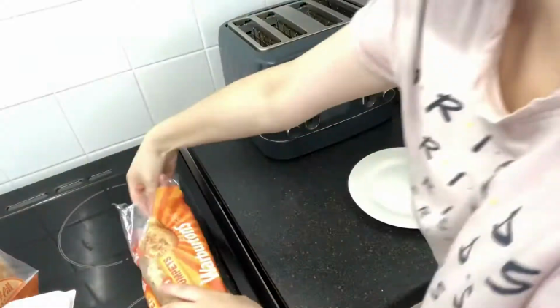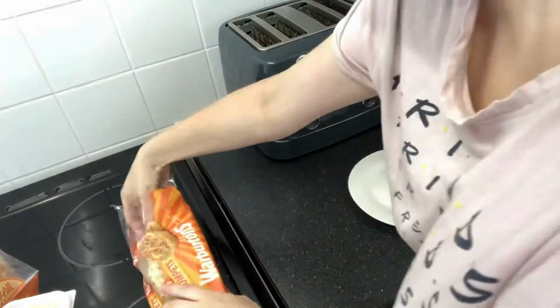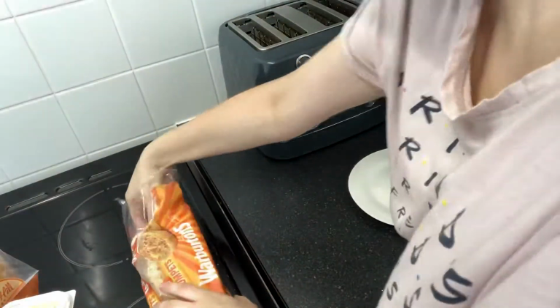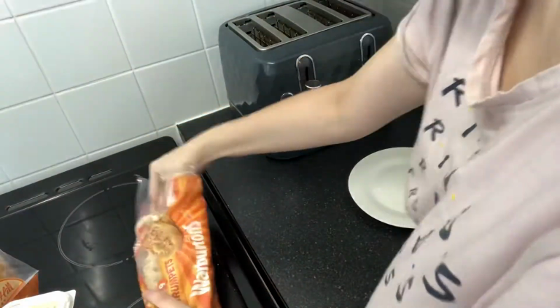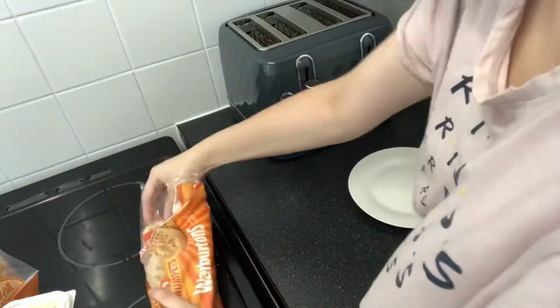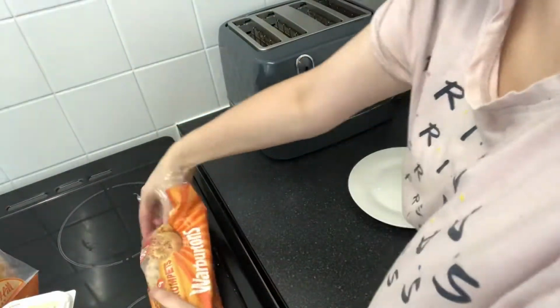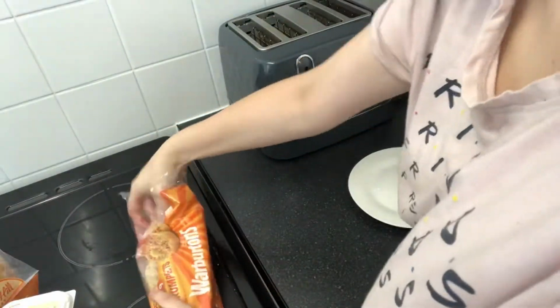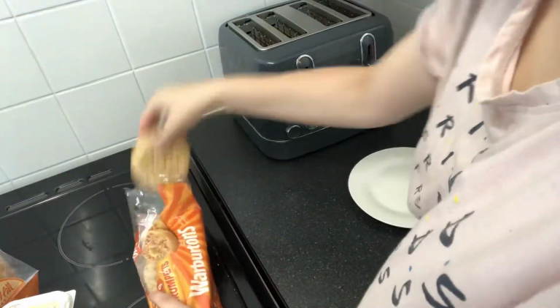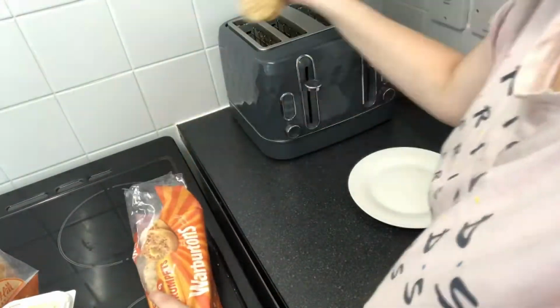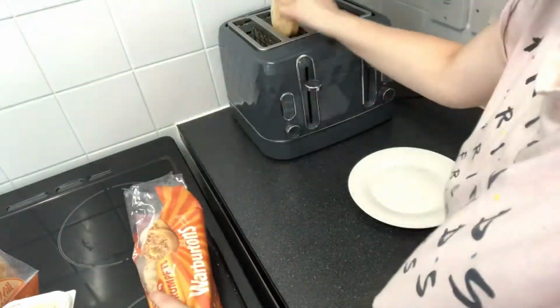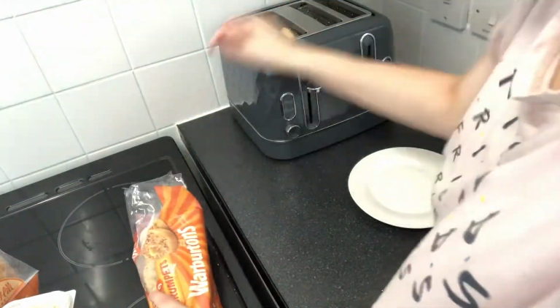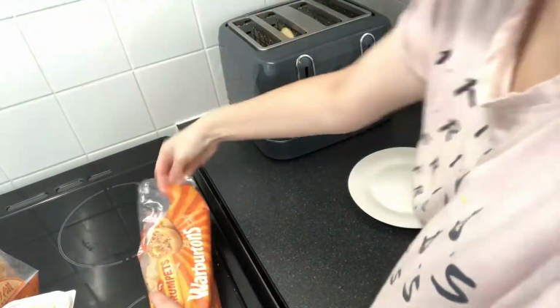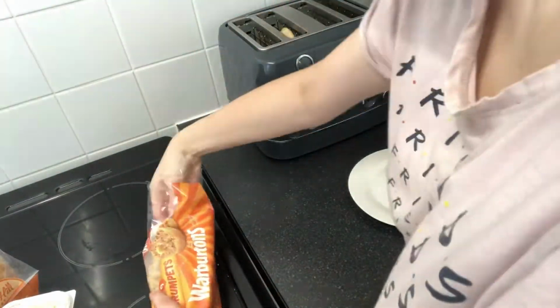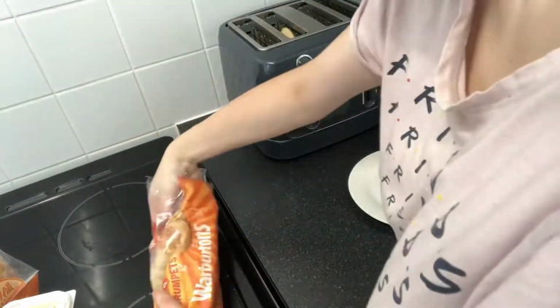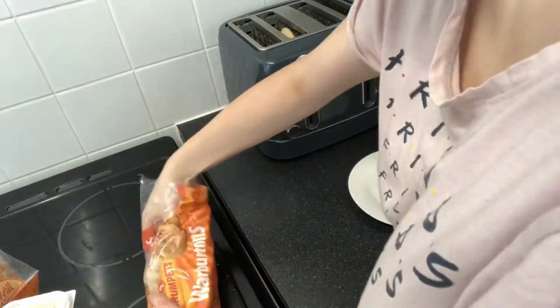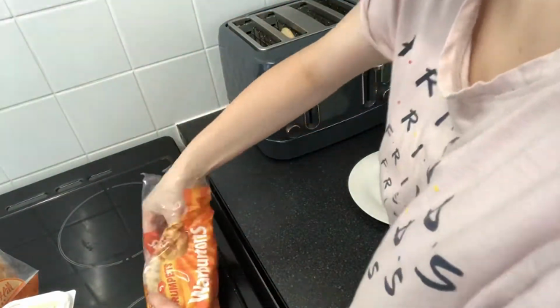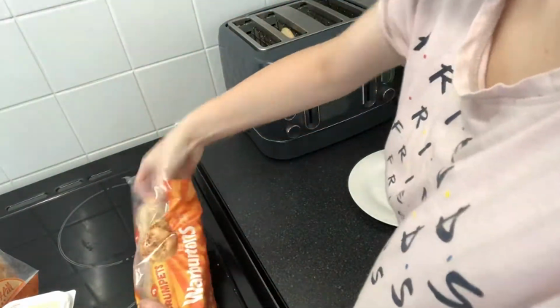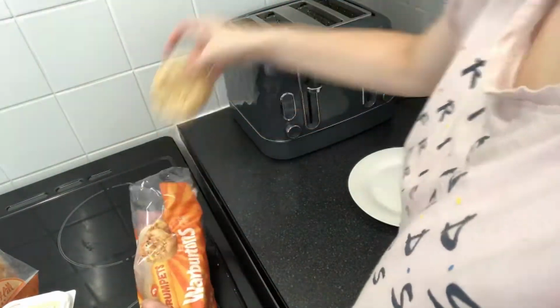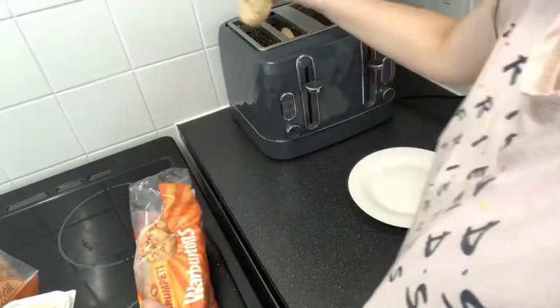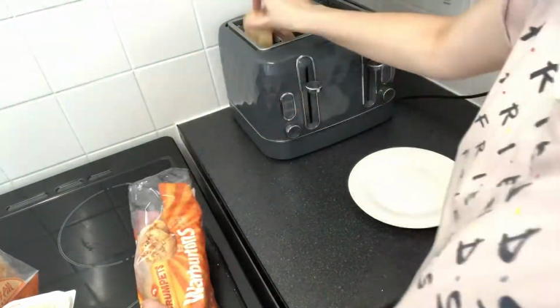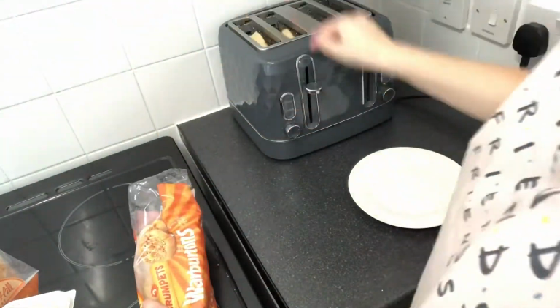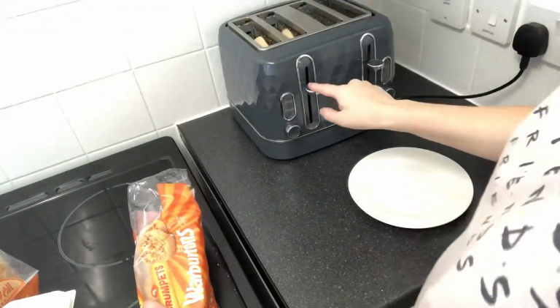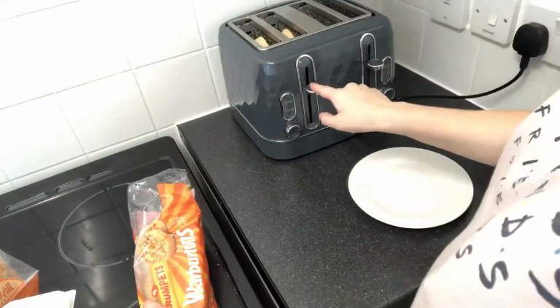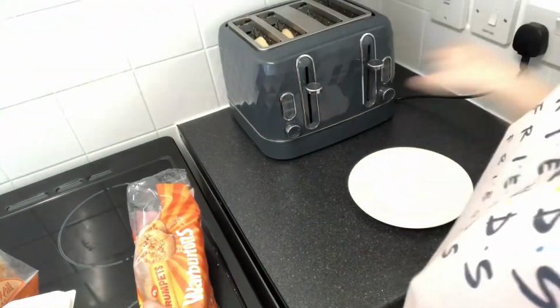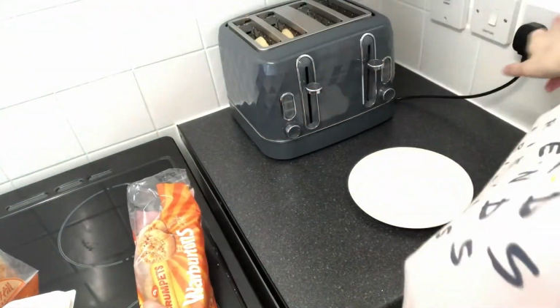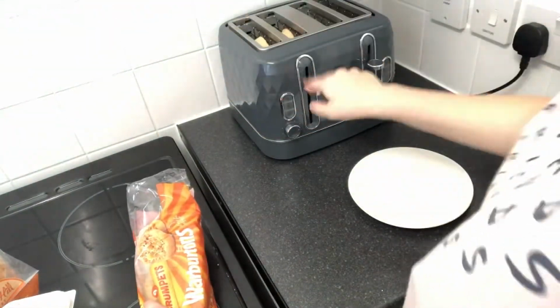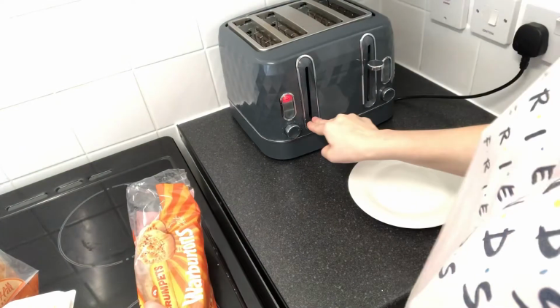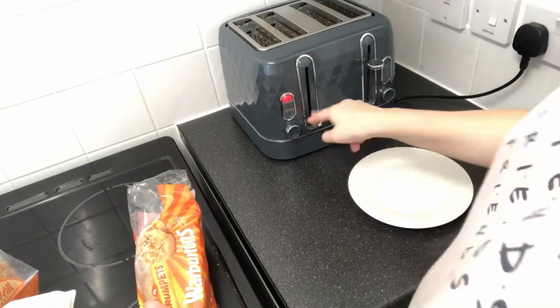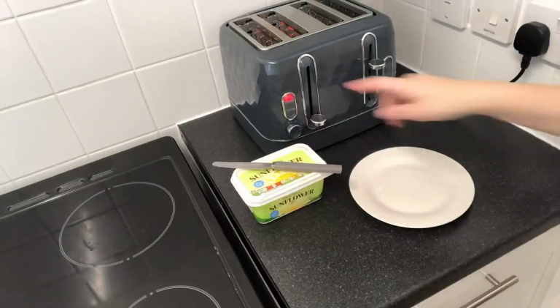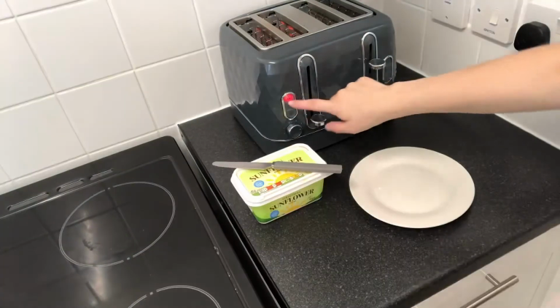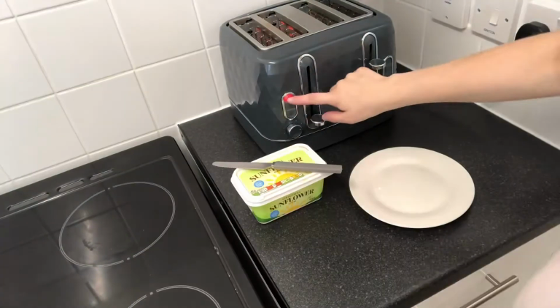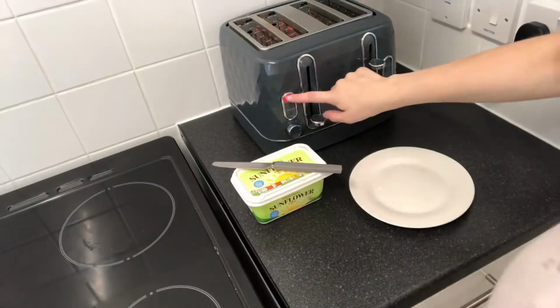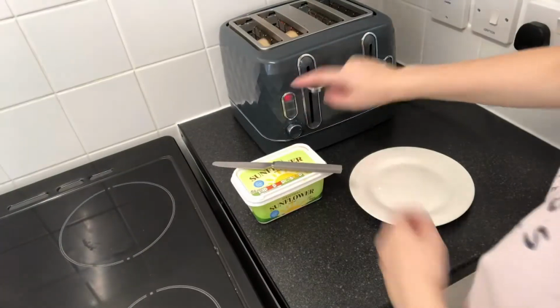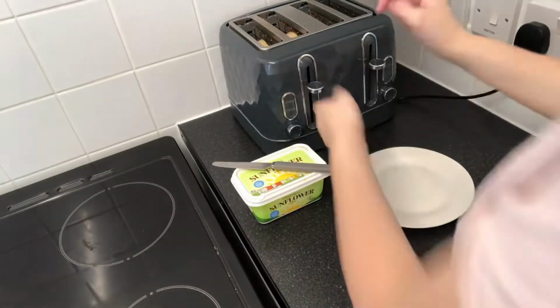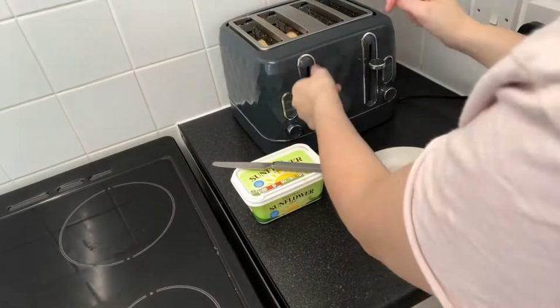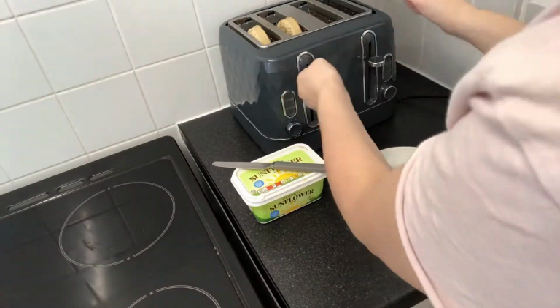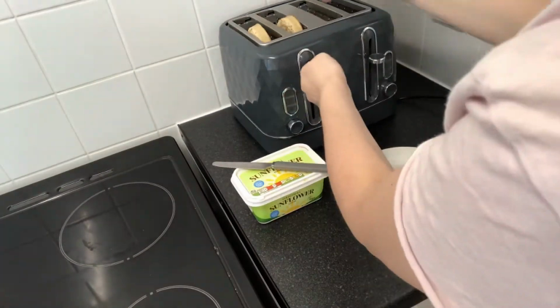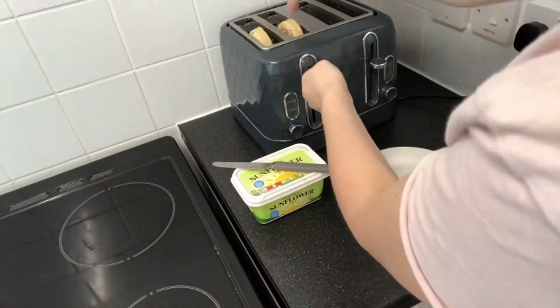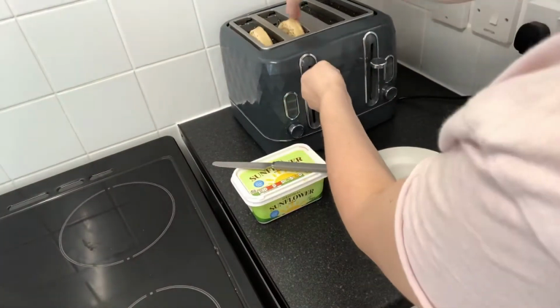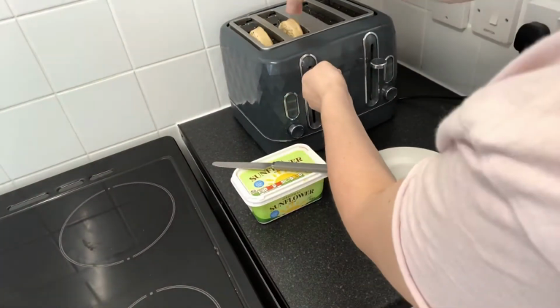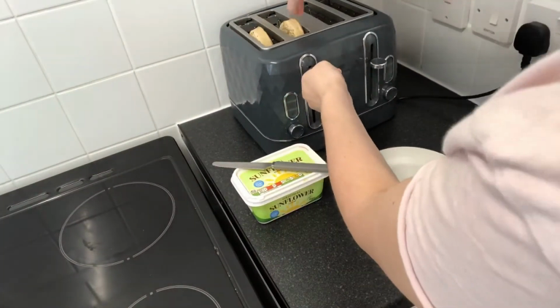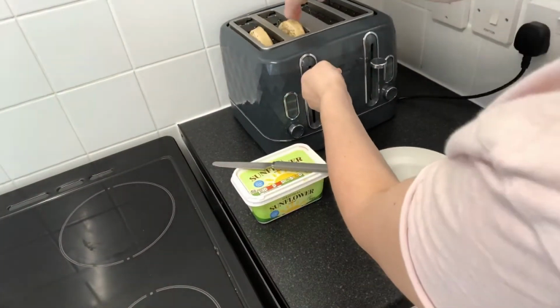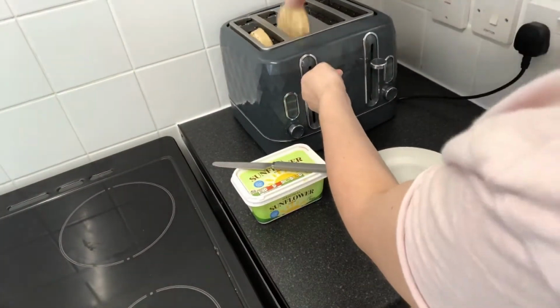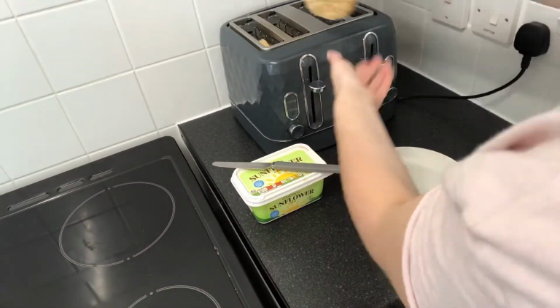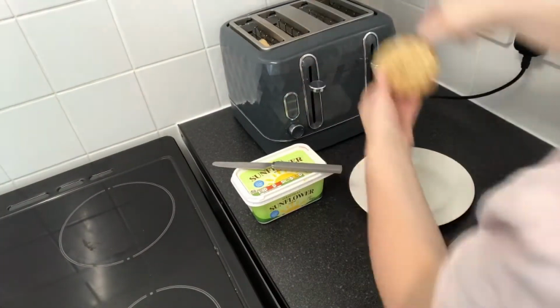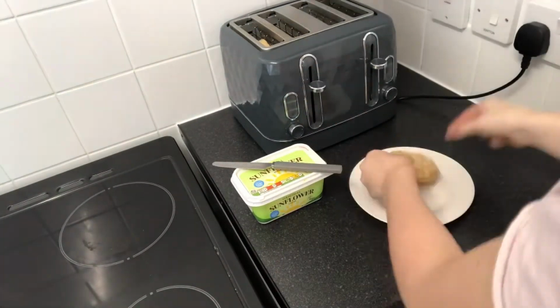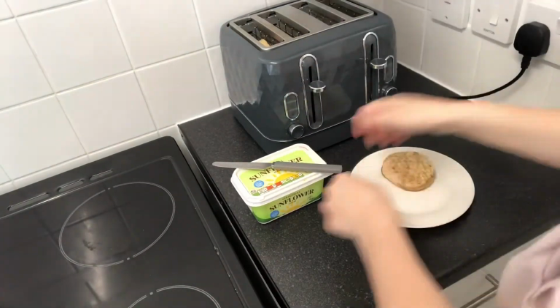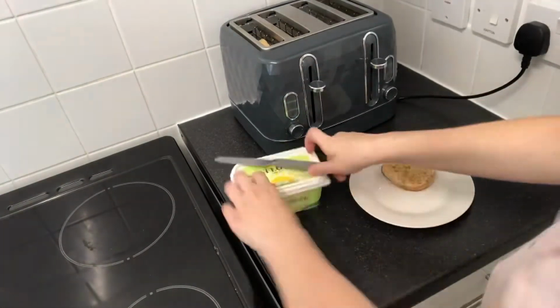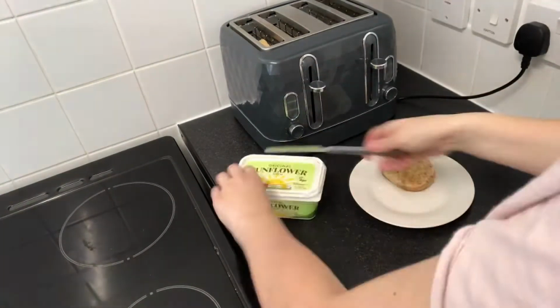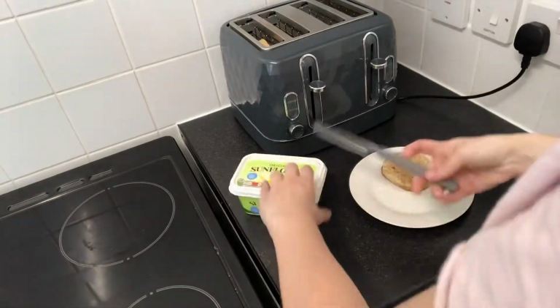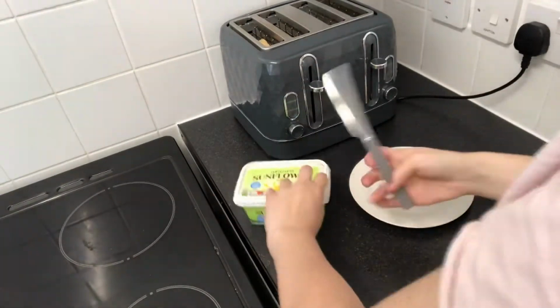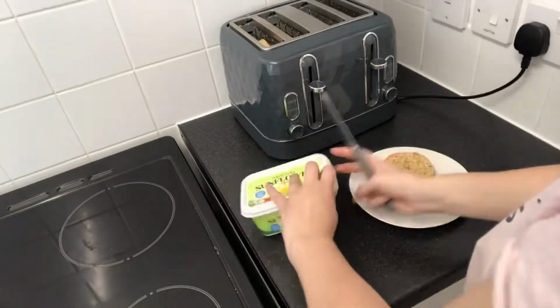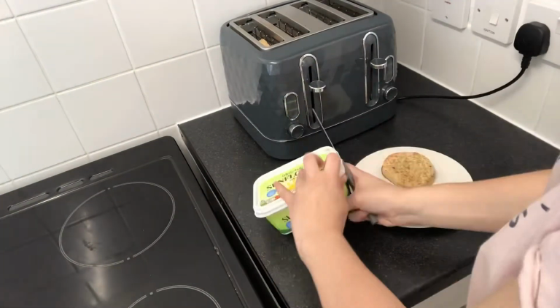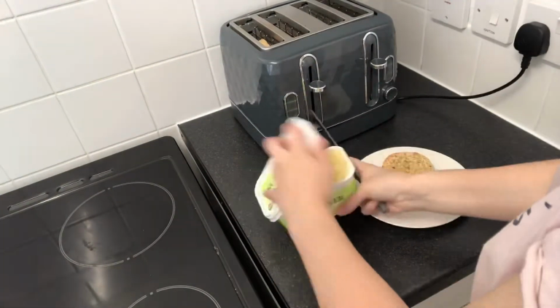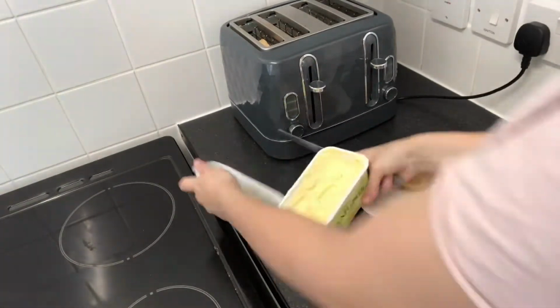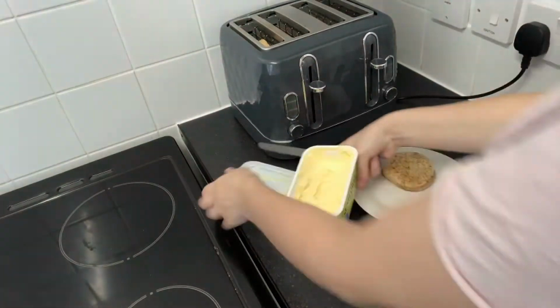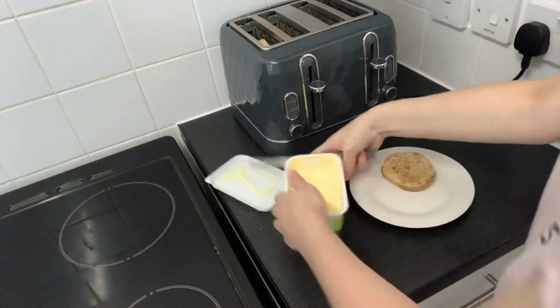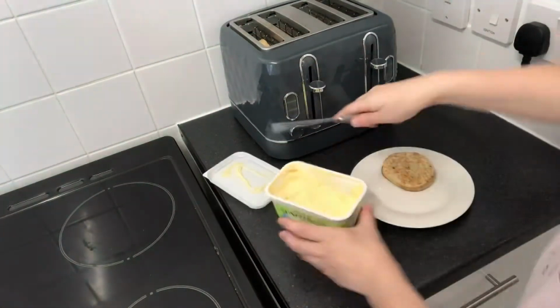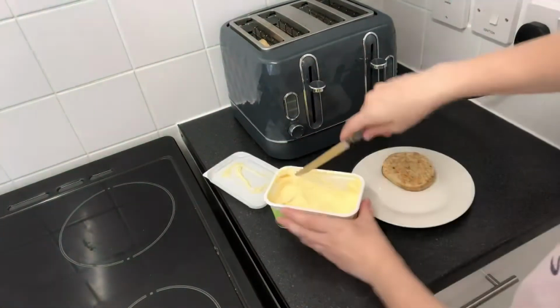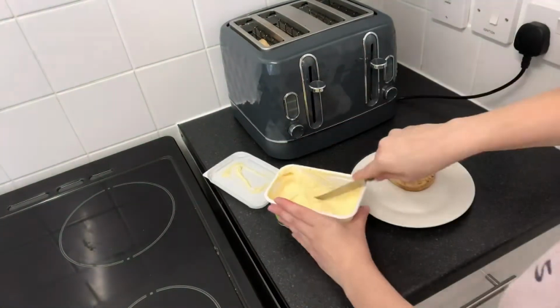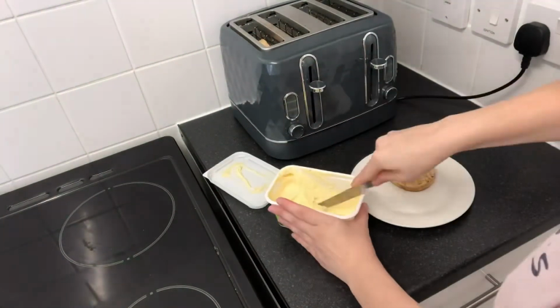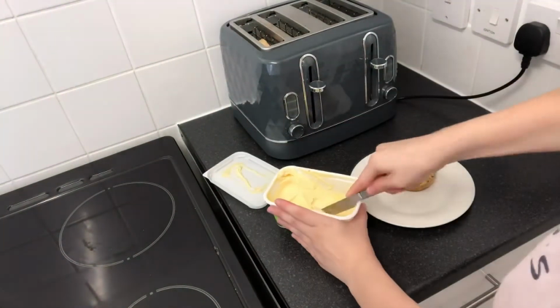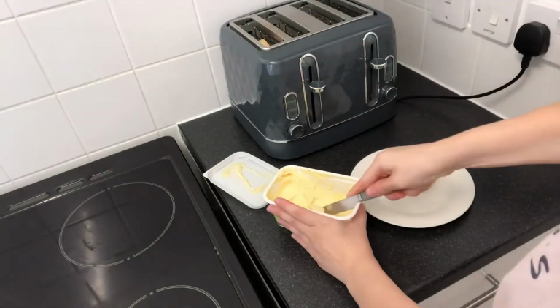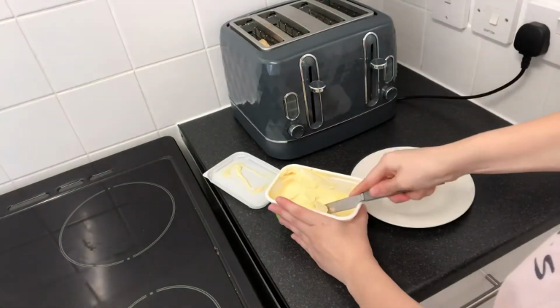I then made two crumpets with some olive oil butter spread.